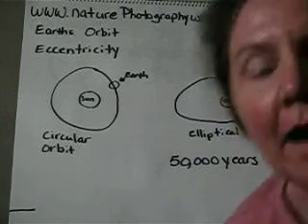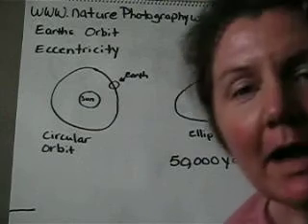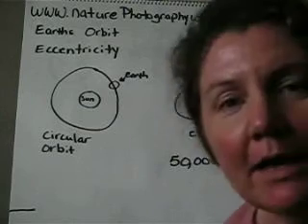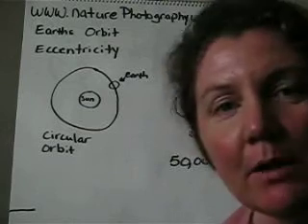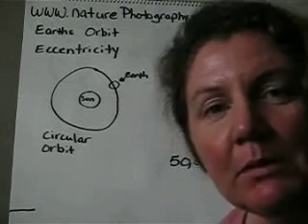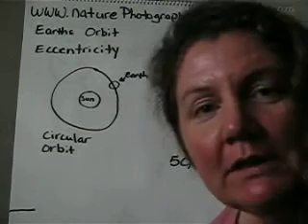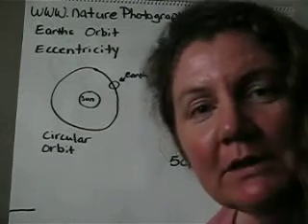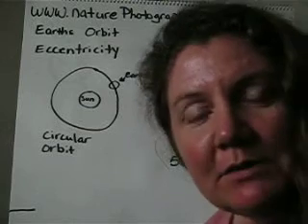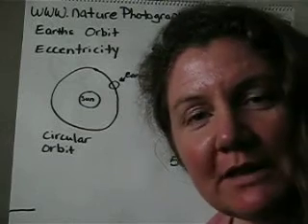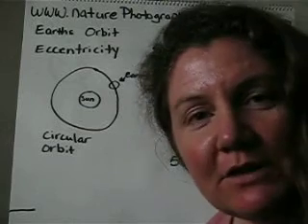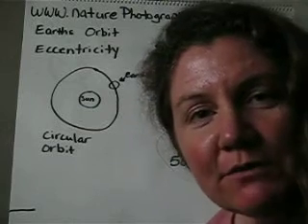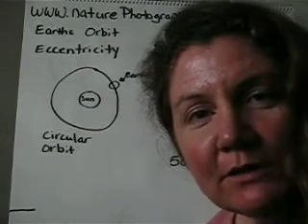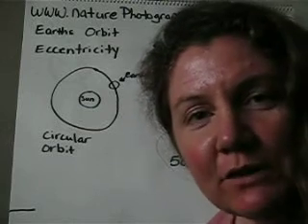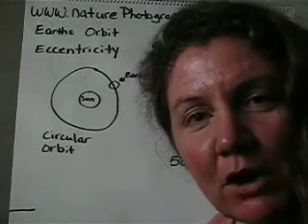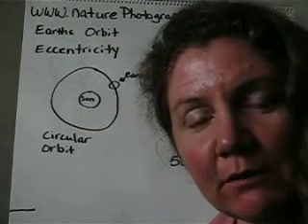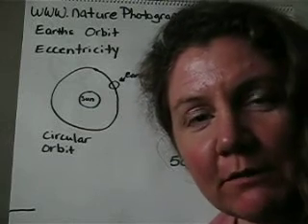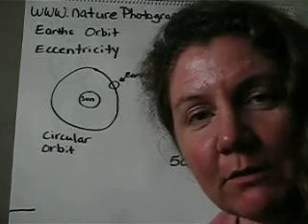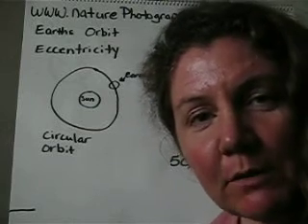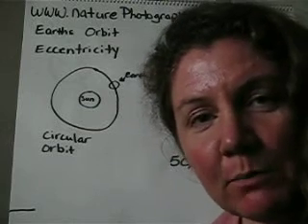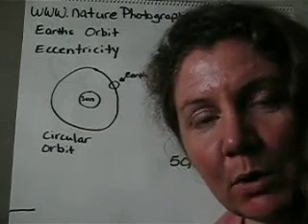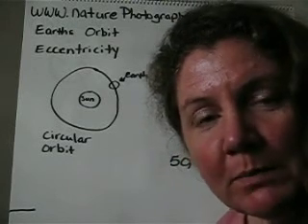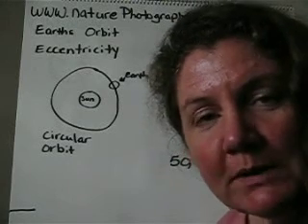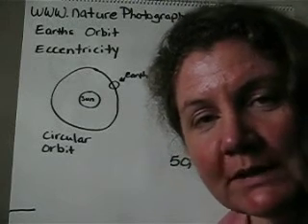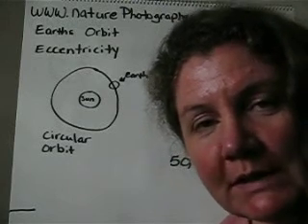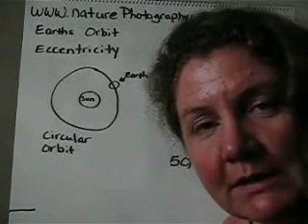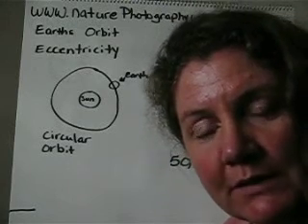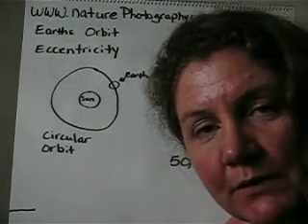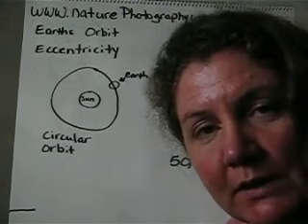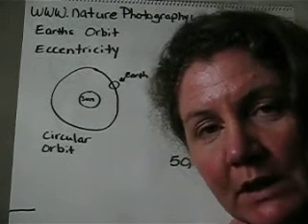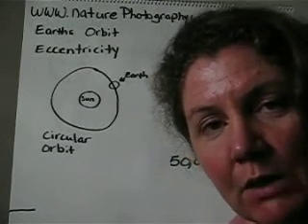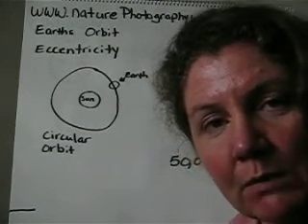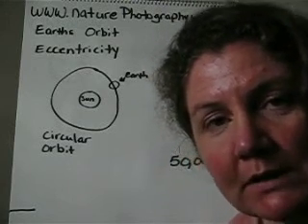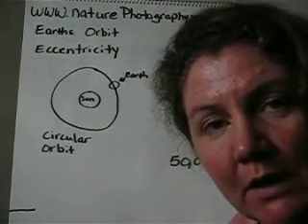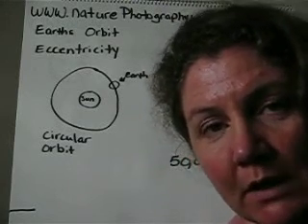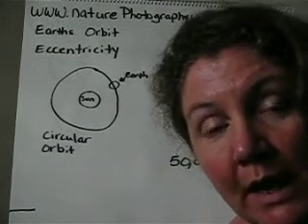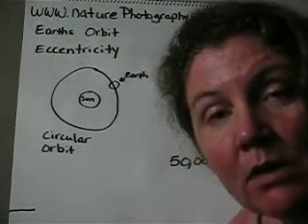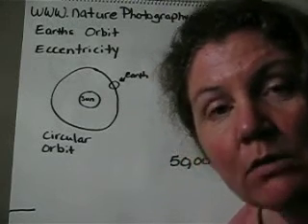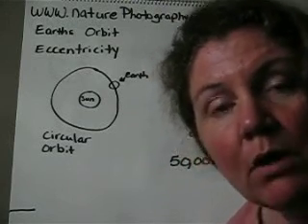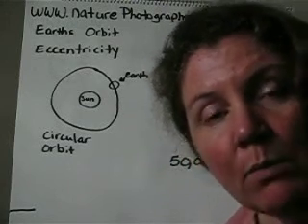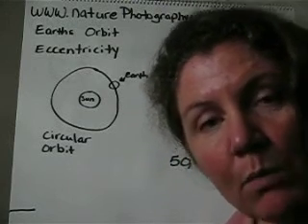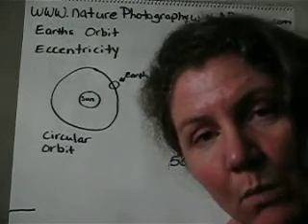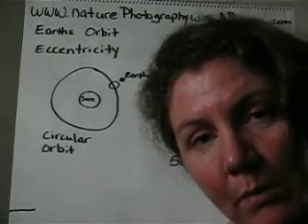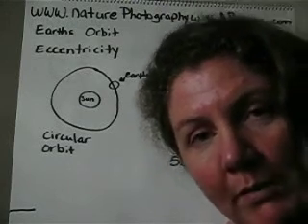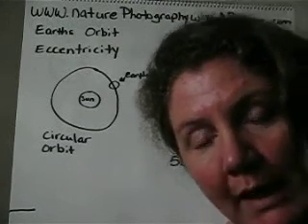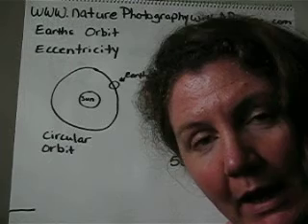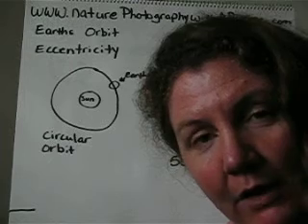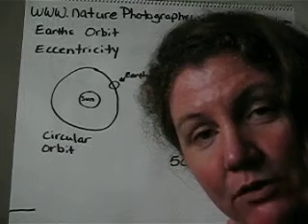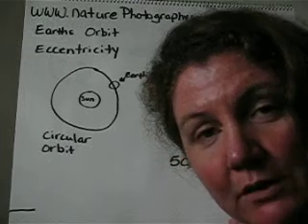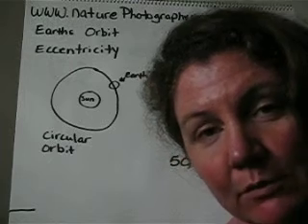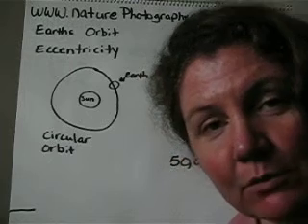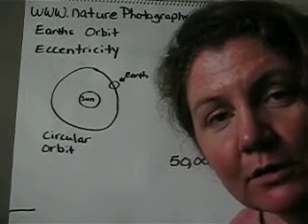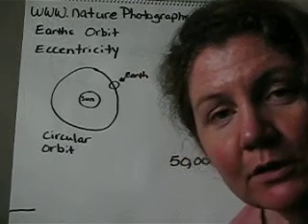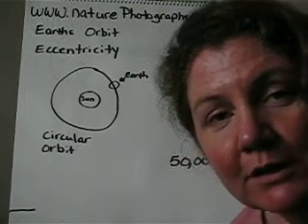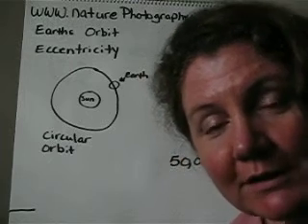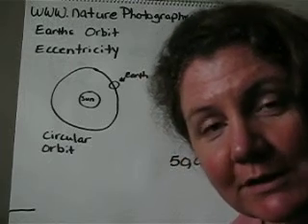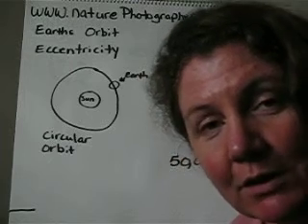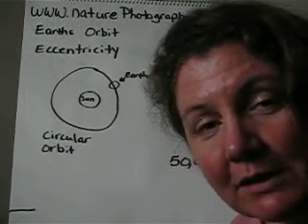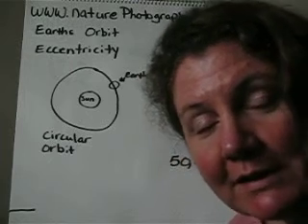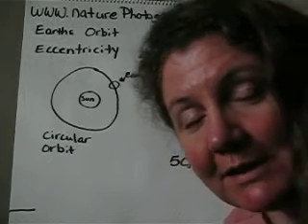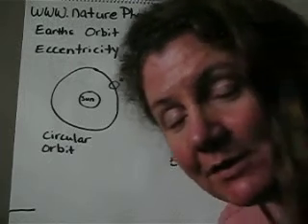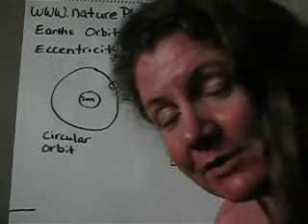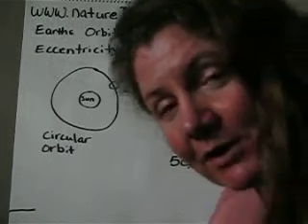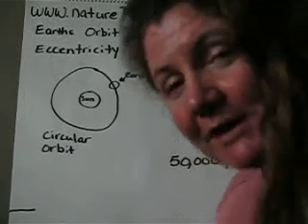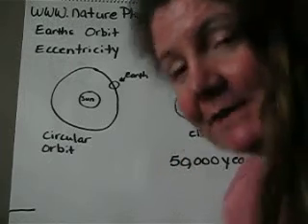Hi, I'm Melinda with Nature Photography with a Purpose, and this video is on how global warming actually works. So let's get started.